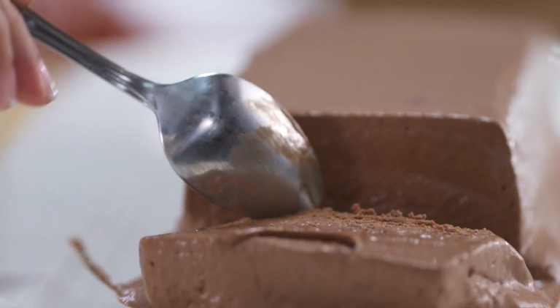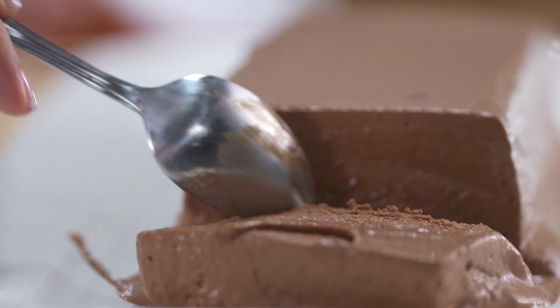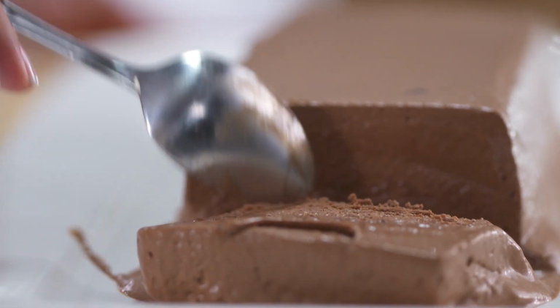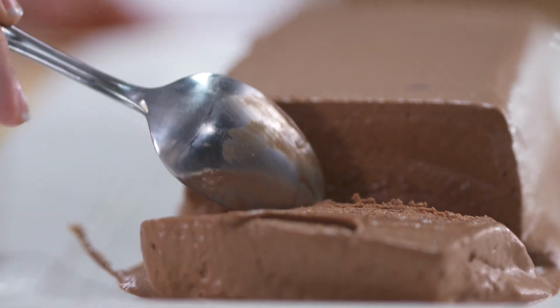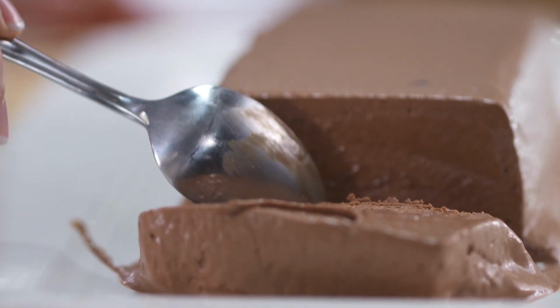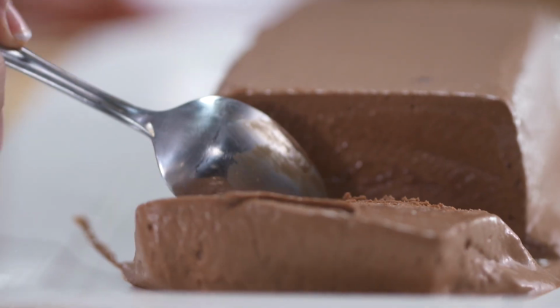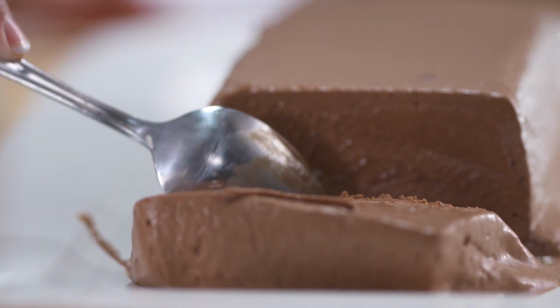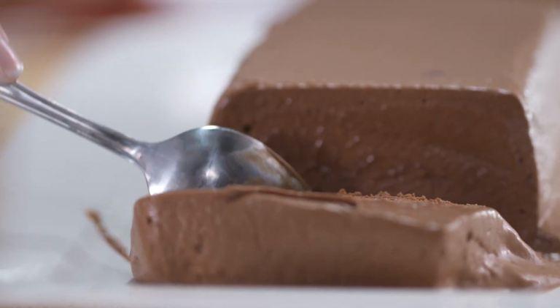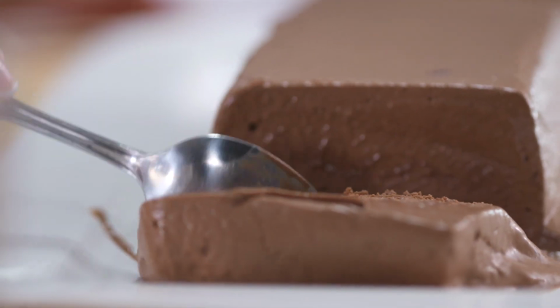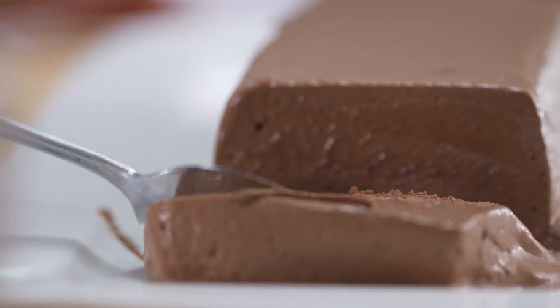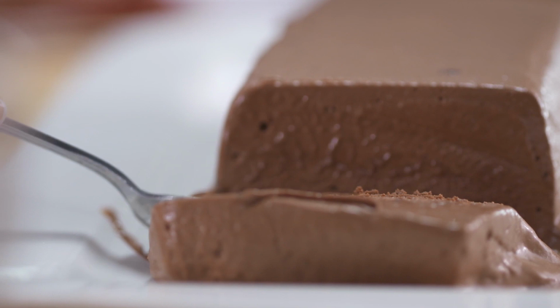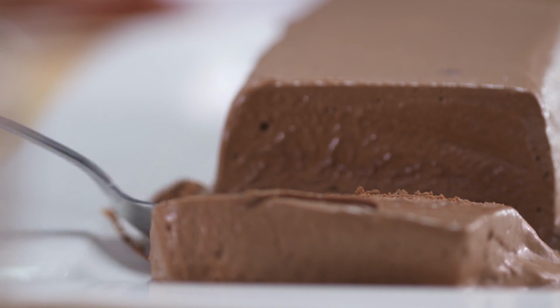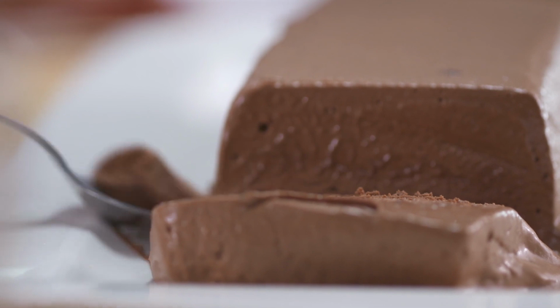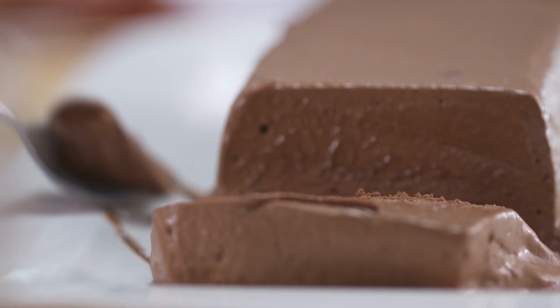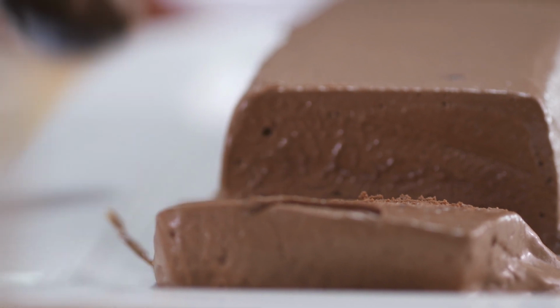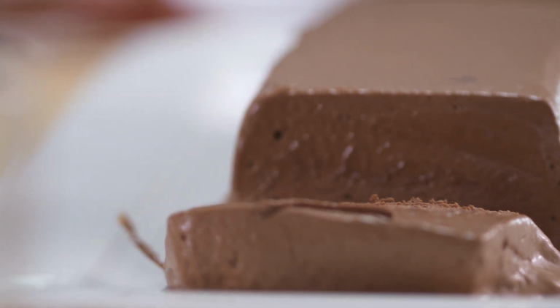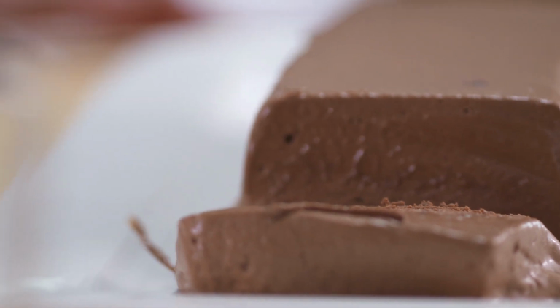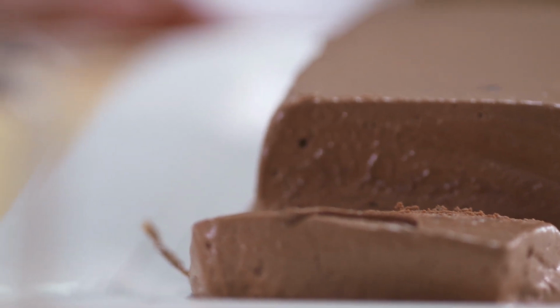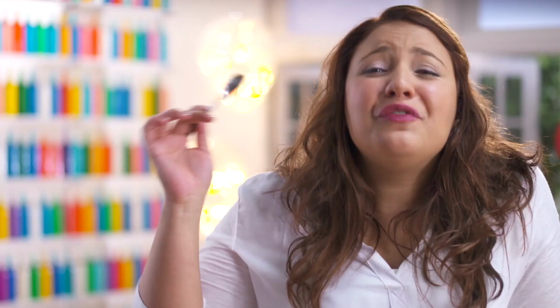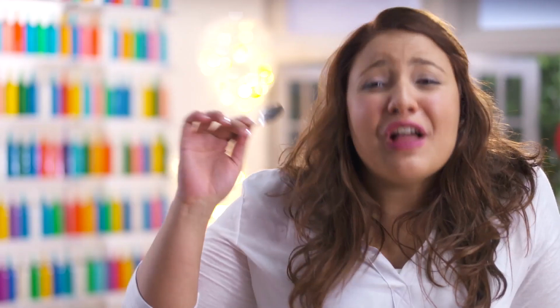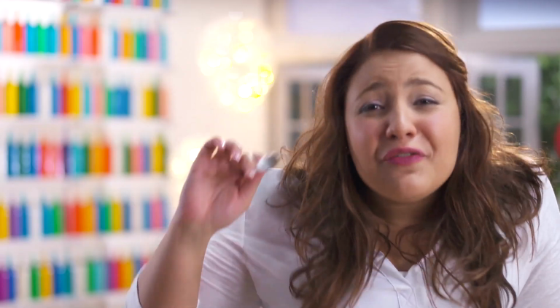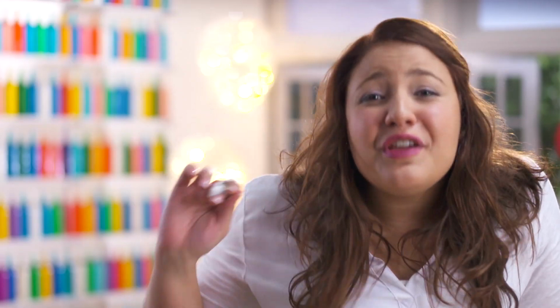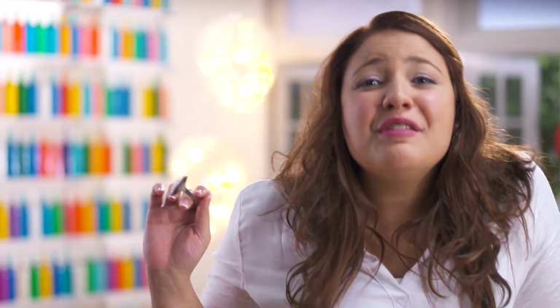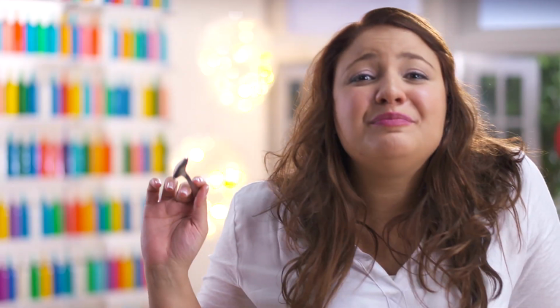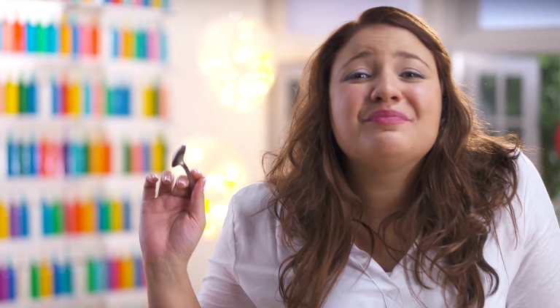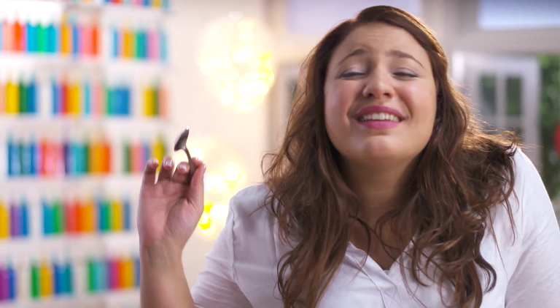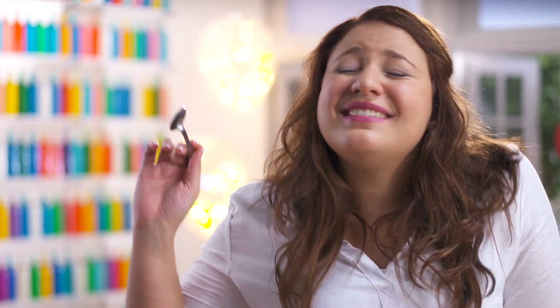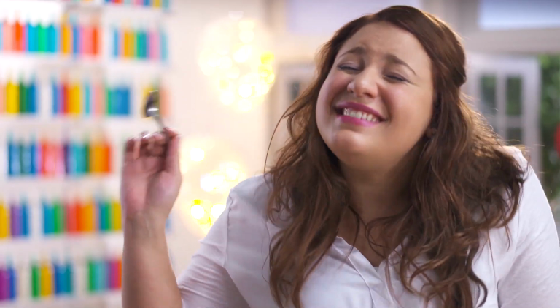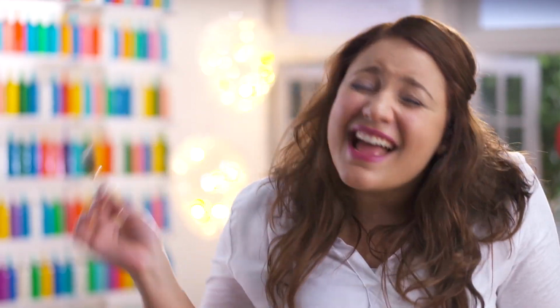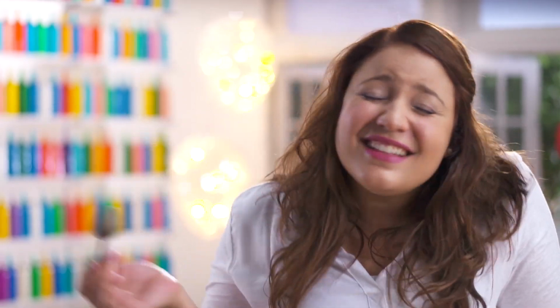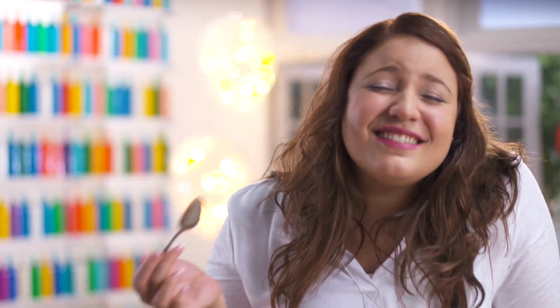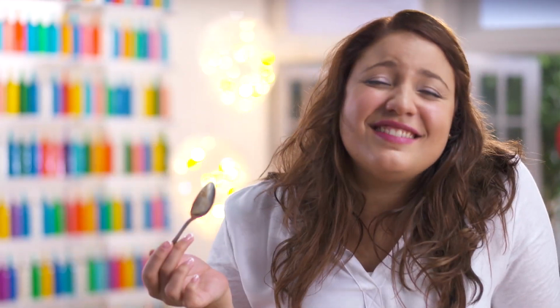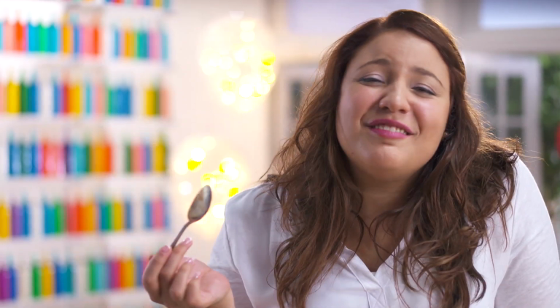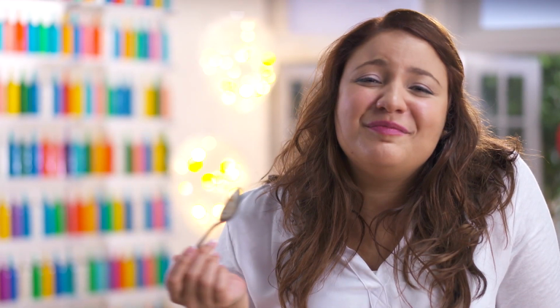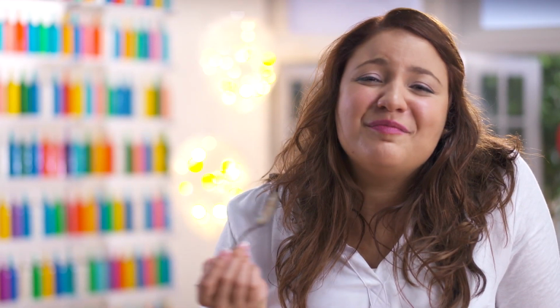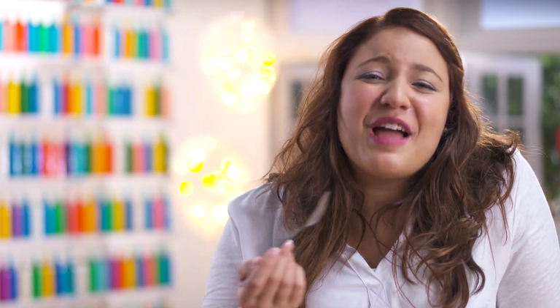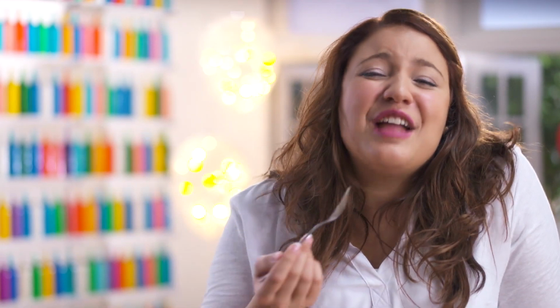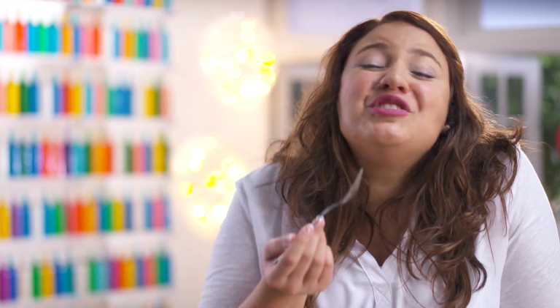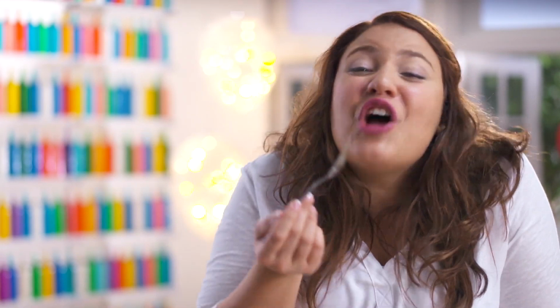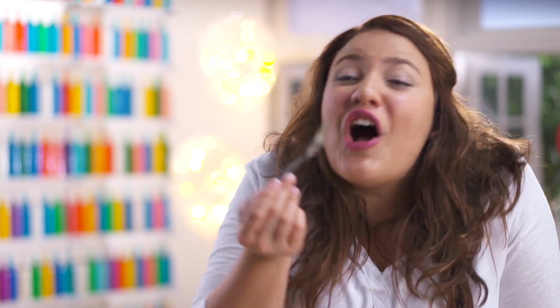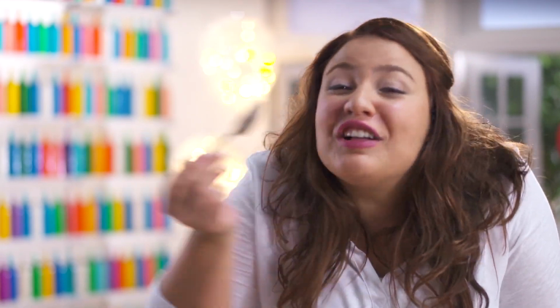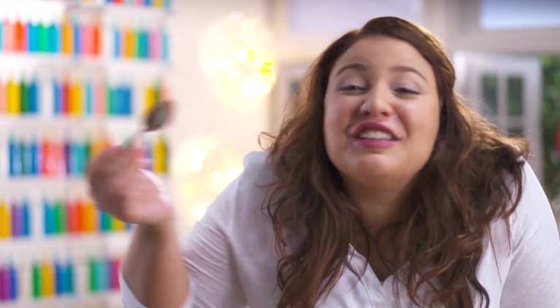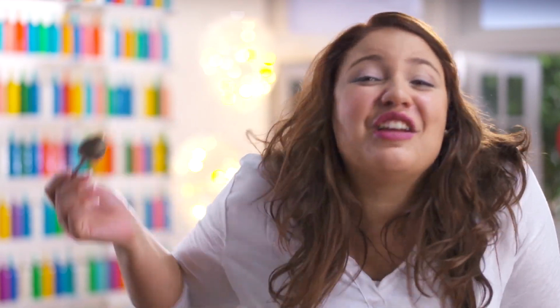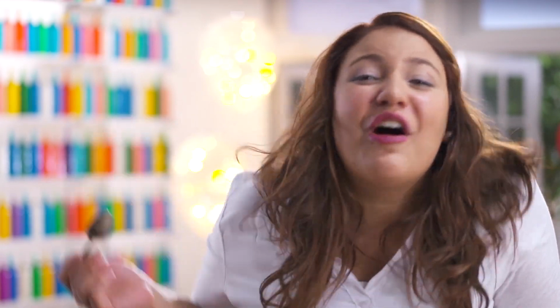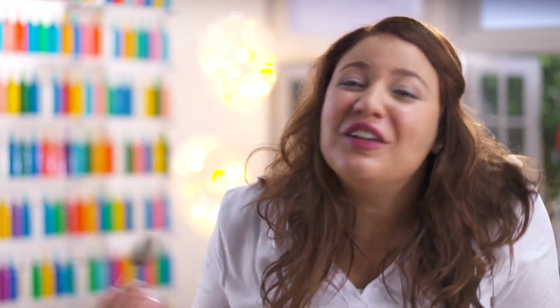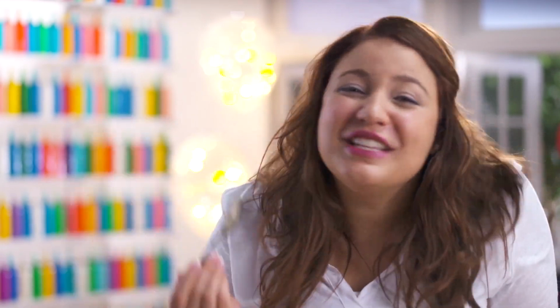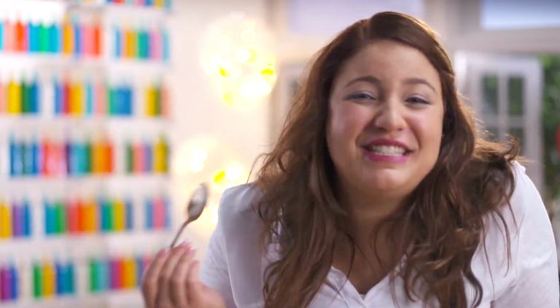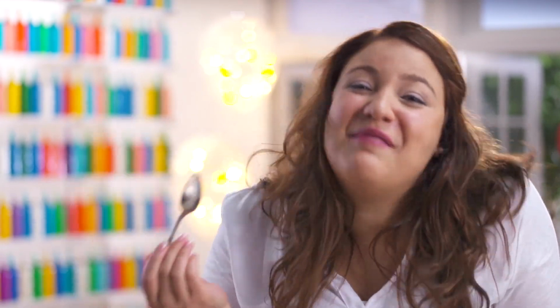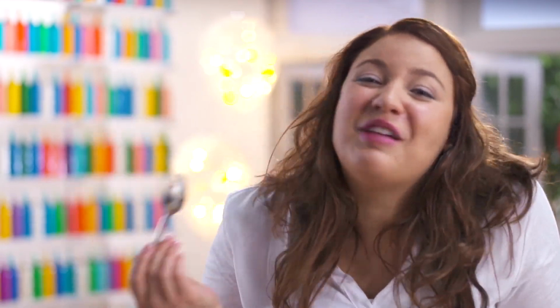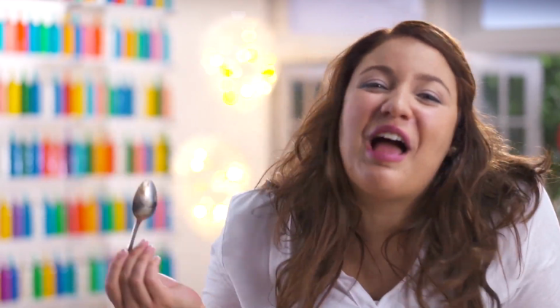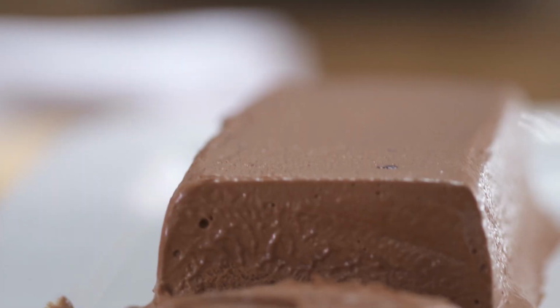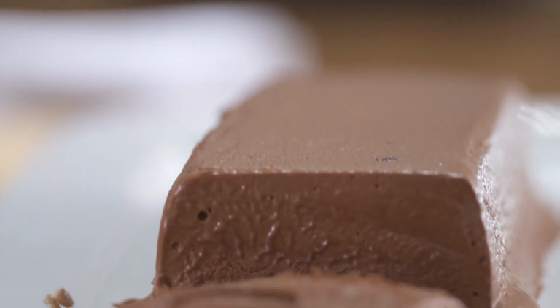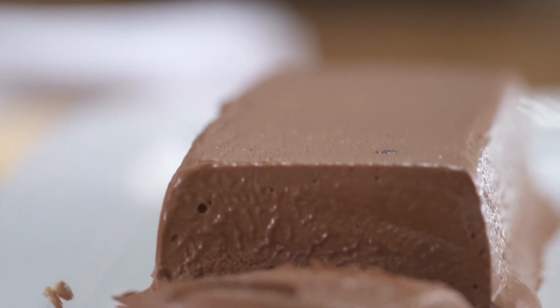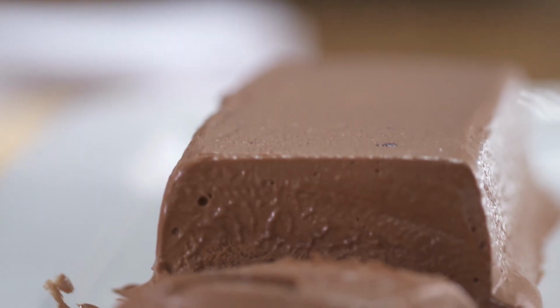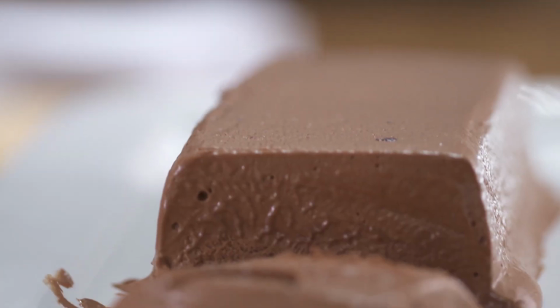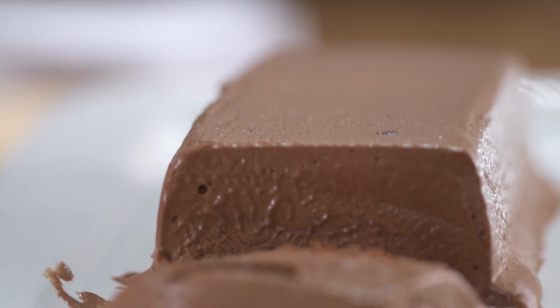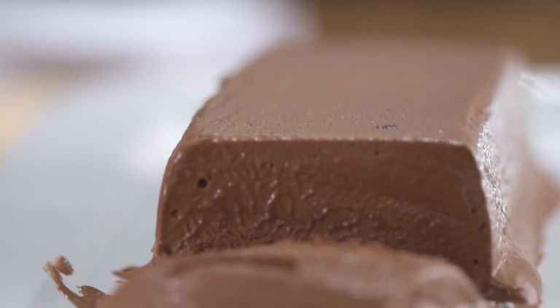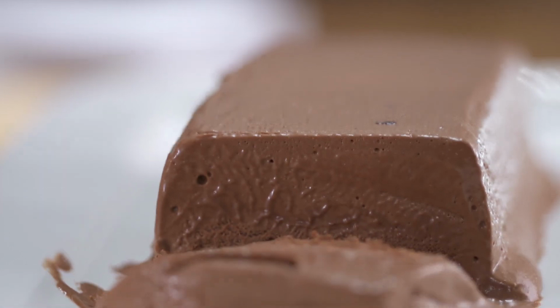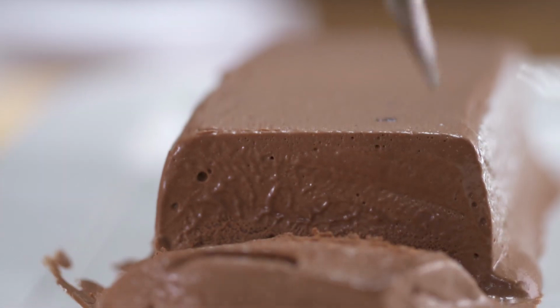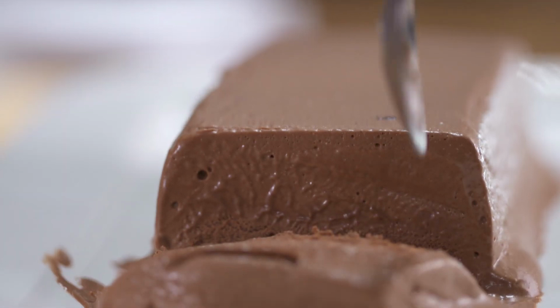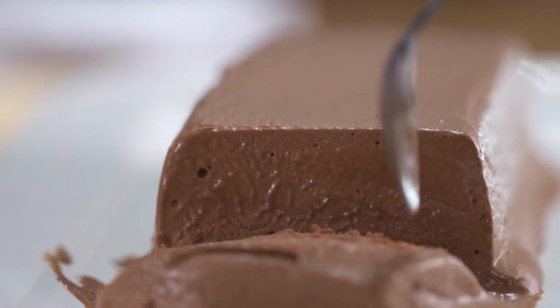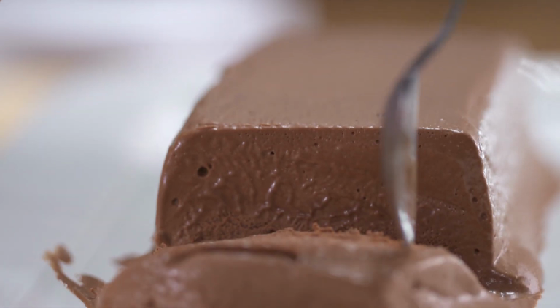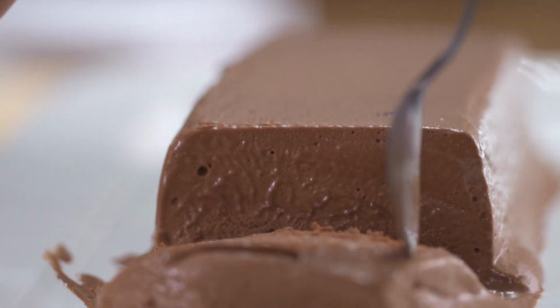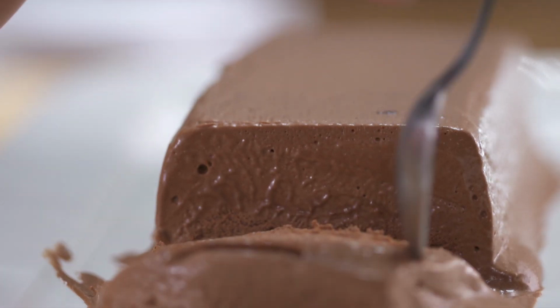It's hard to describe something that's fluffy, dense, and chocolatey all at the same time. Perfect flavor.